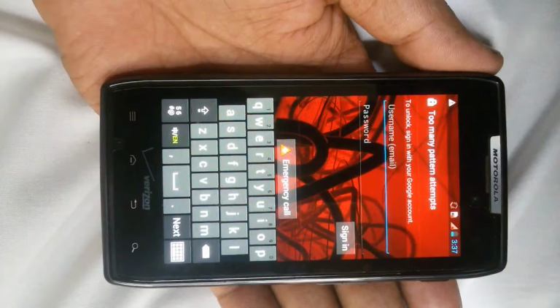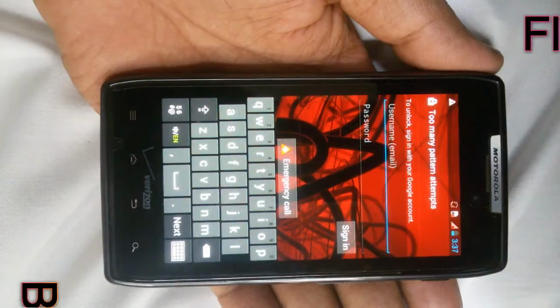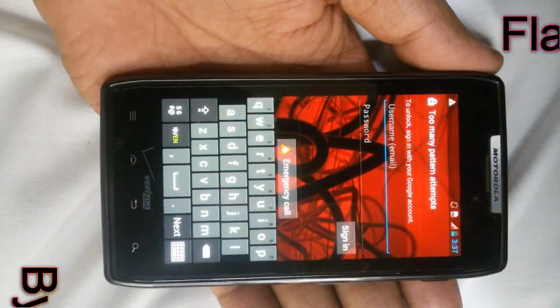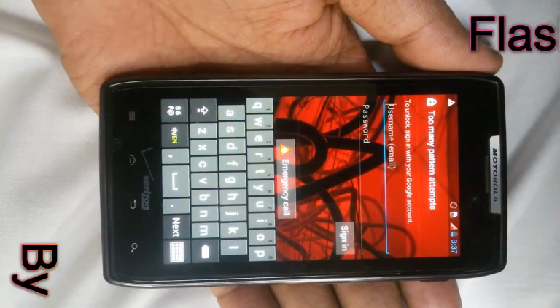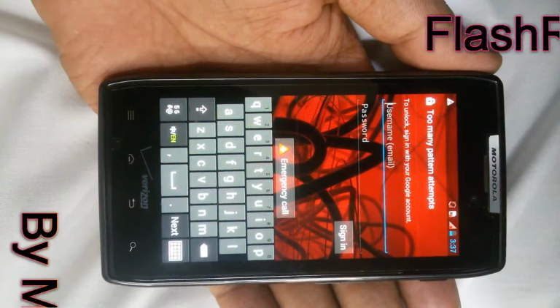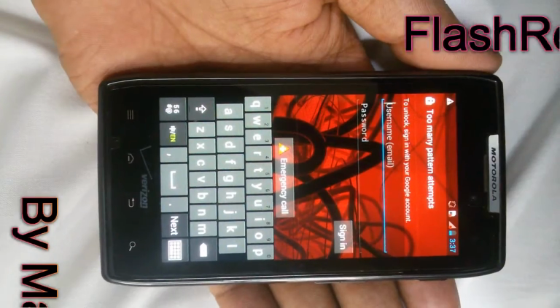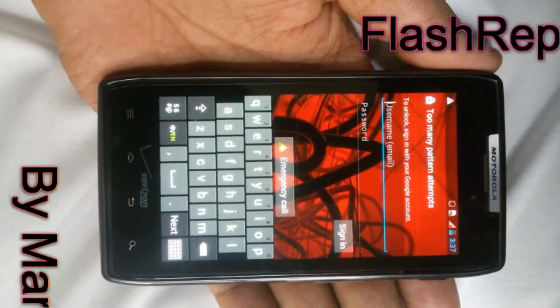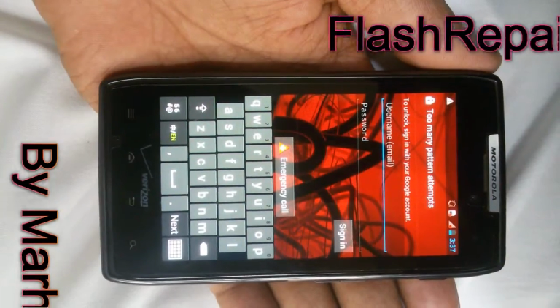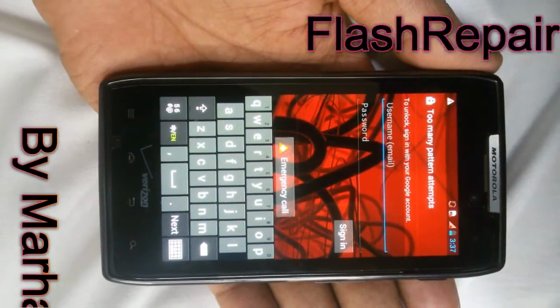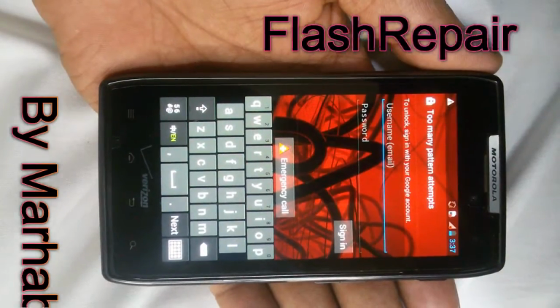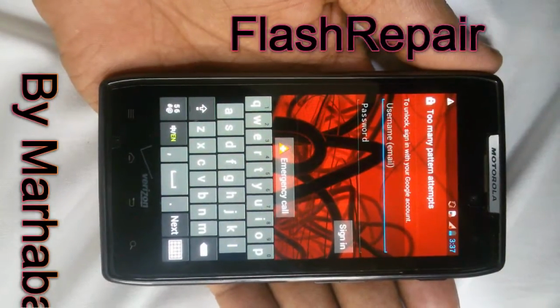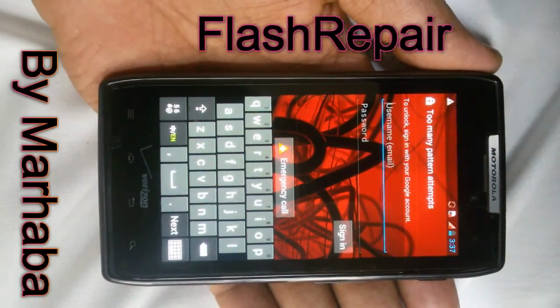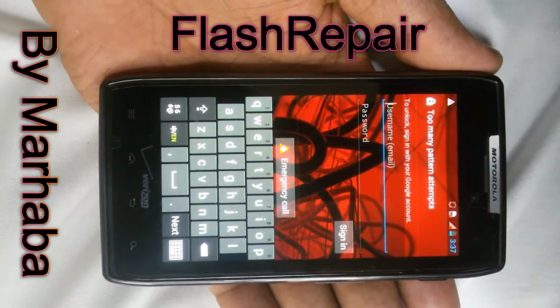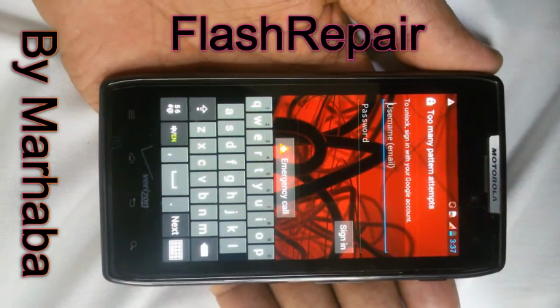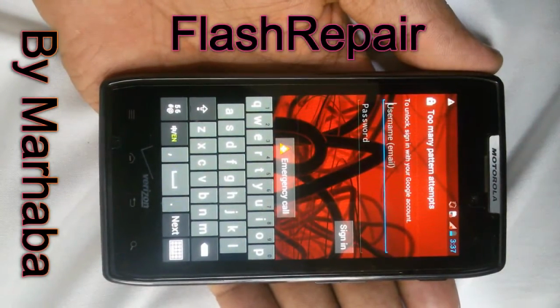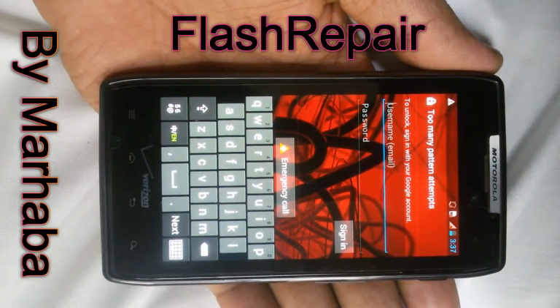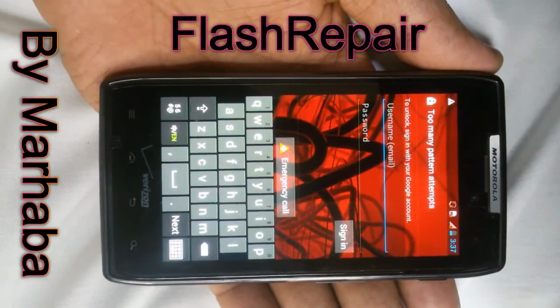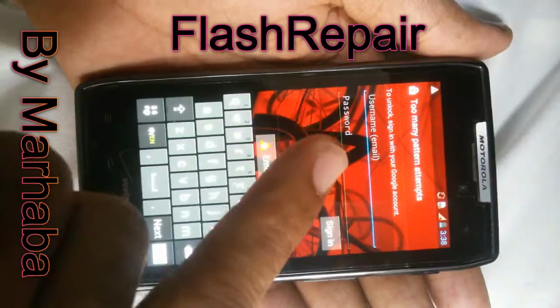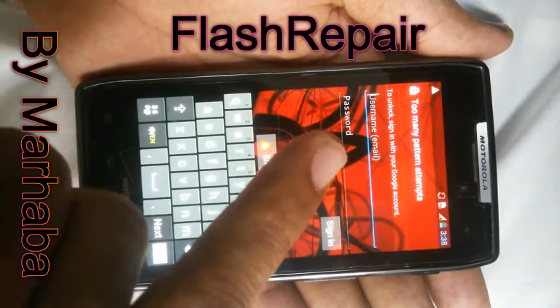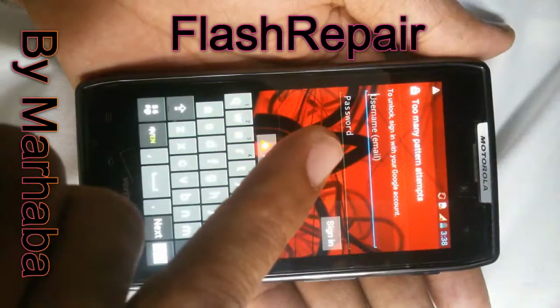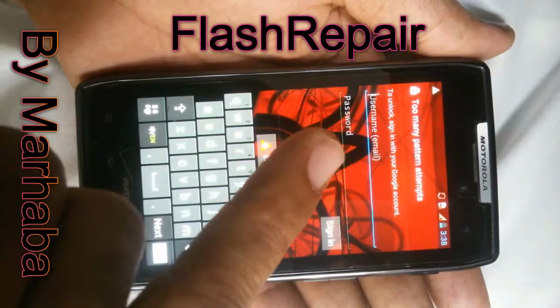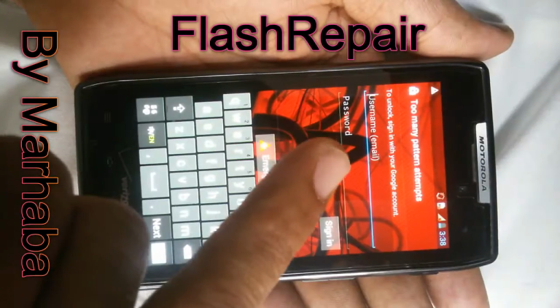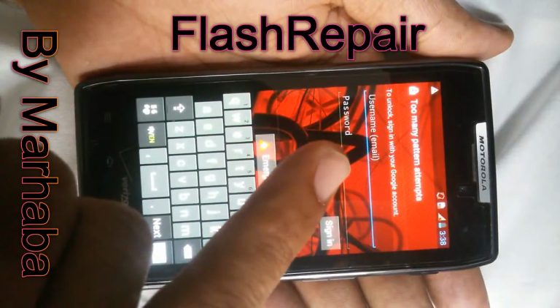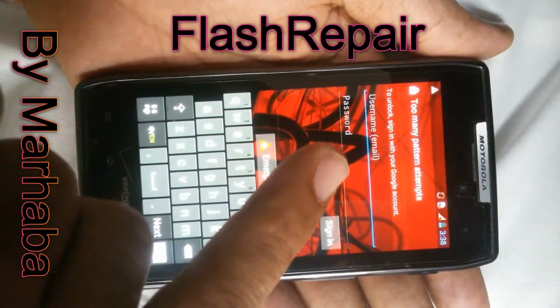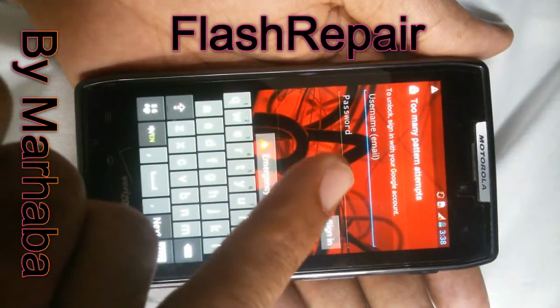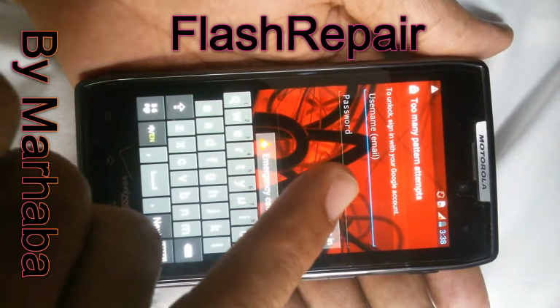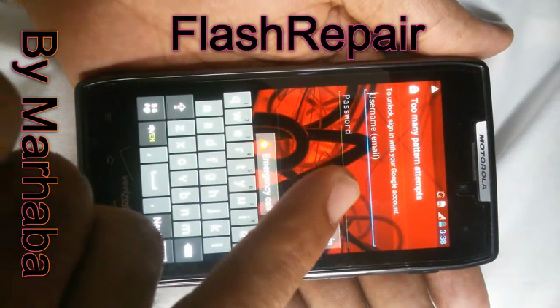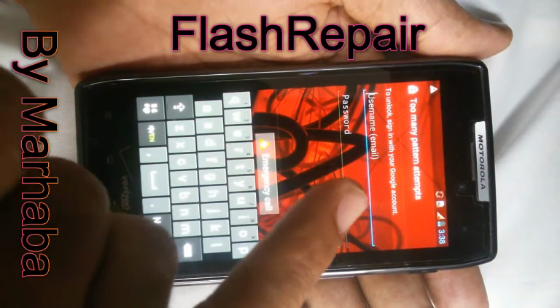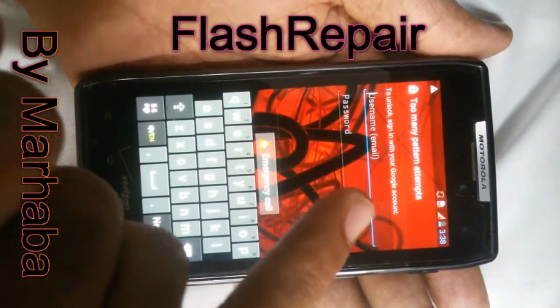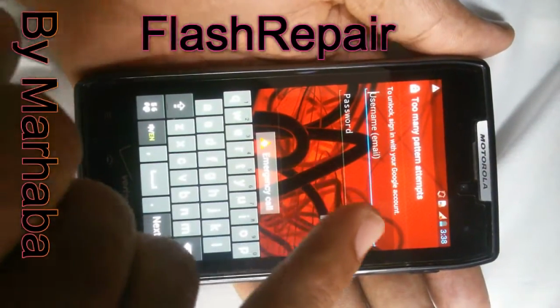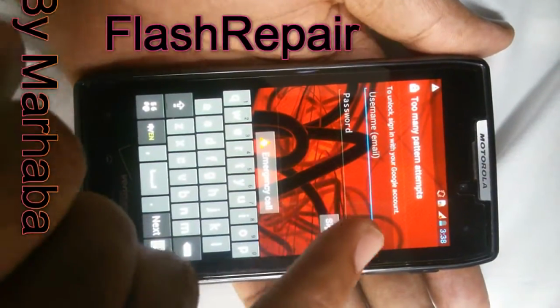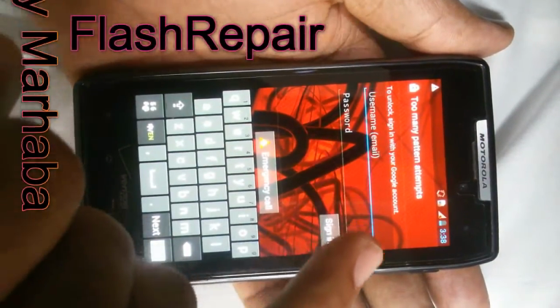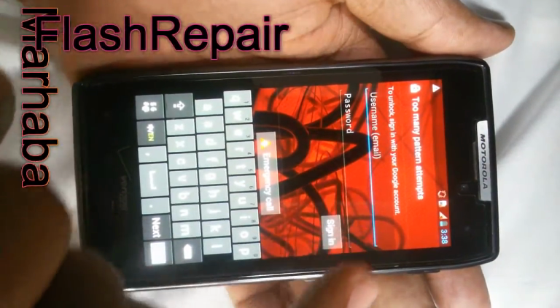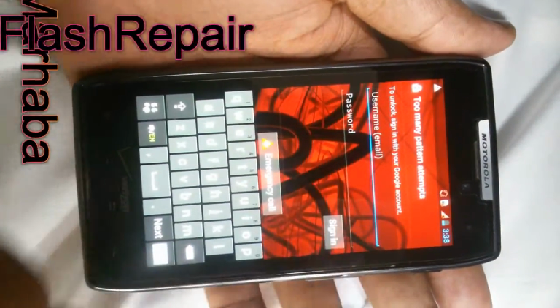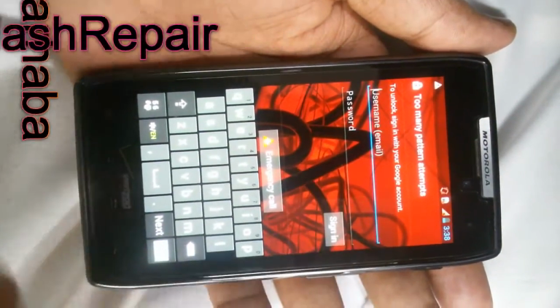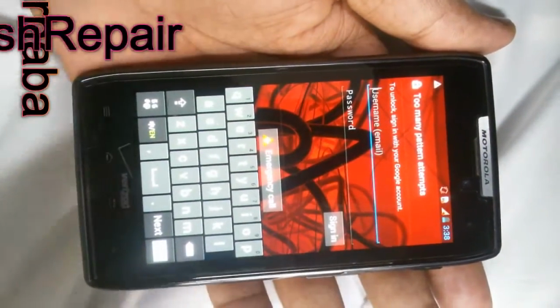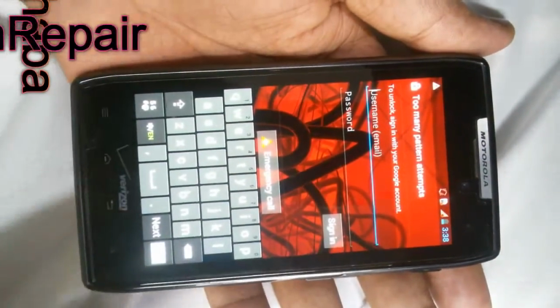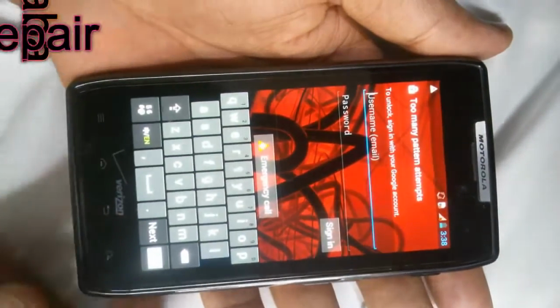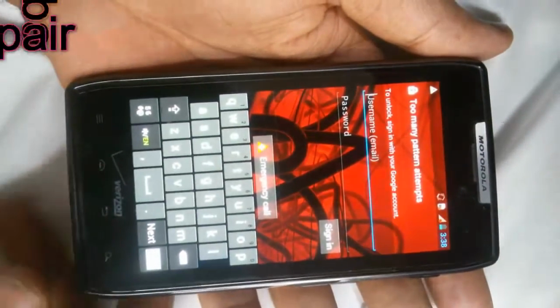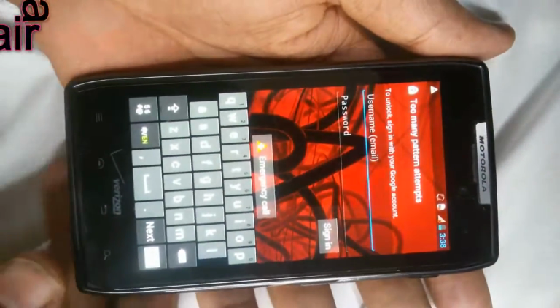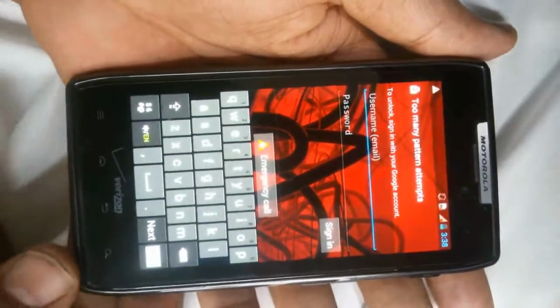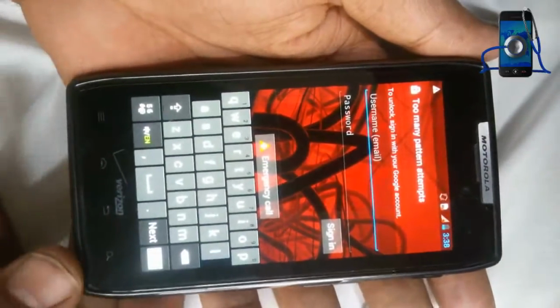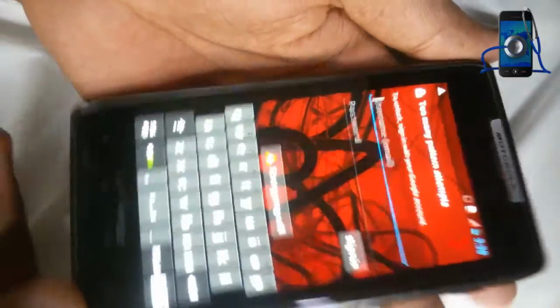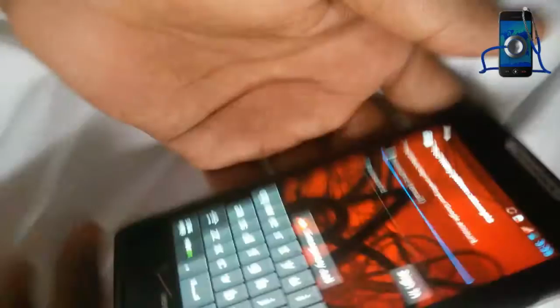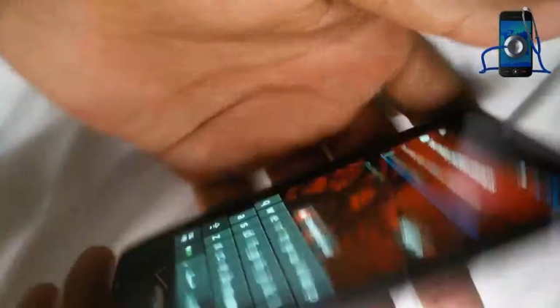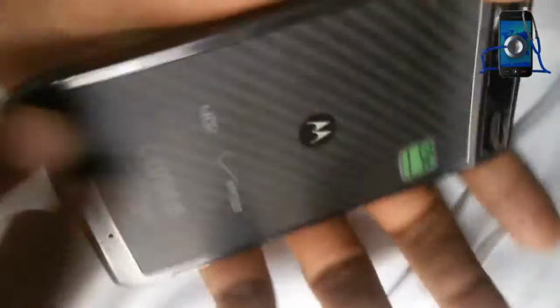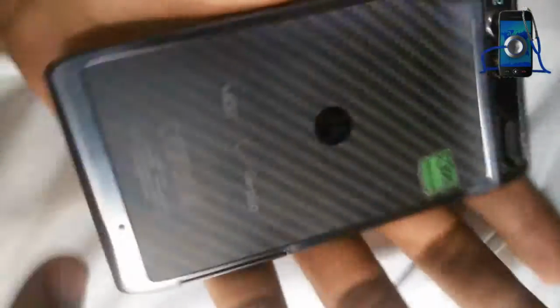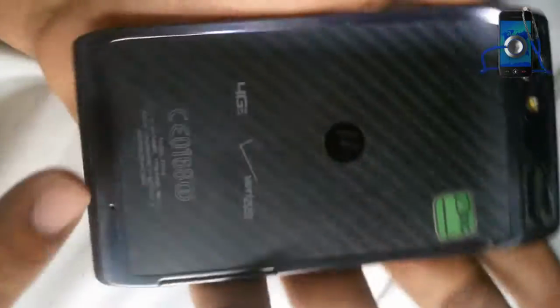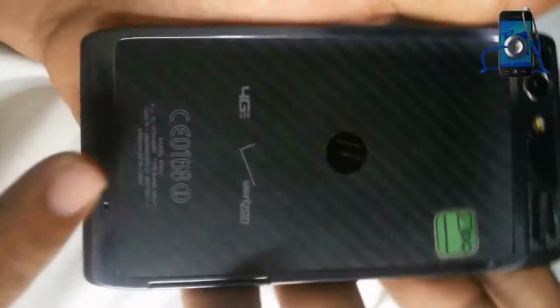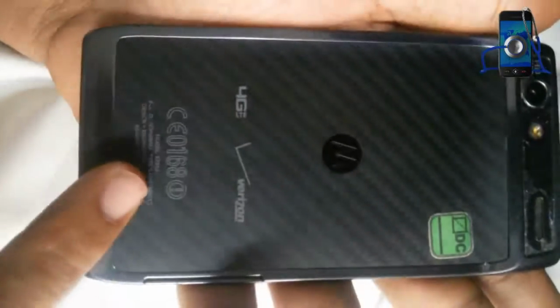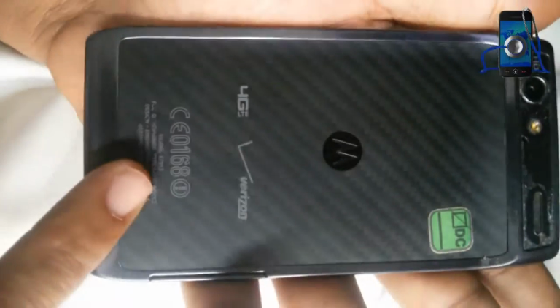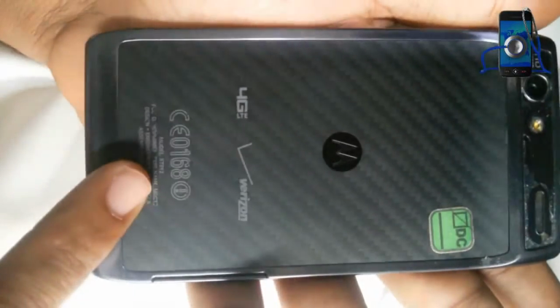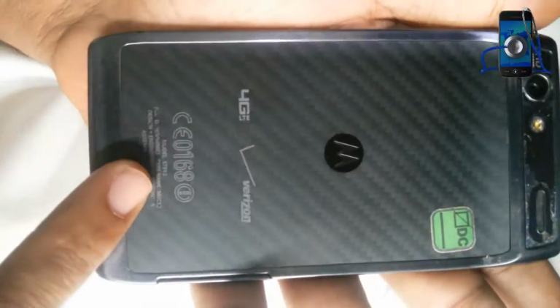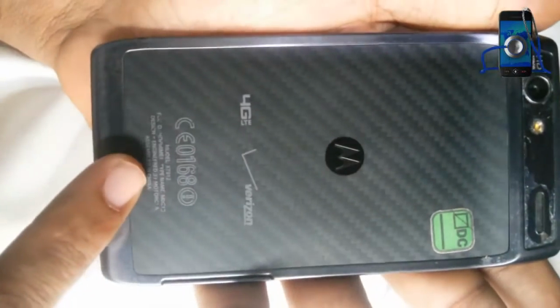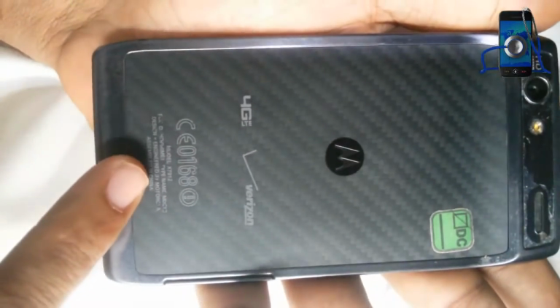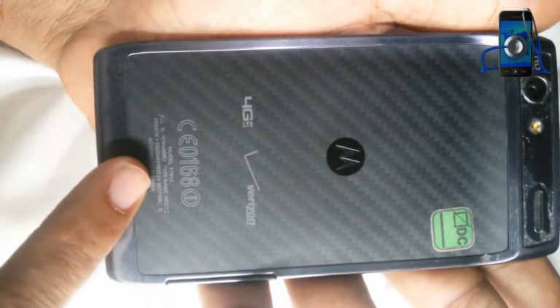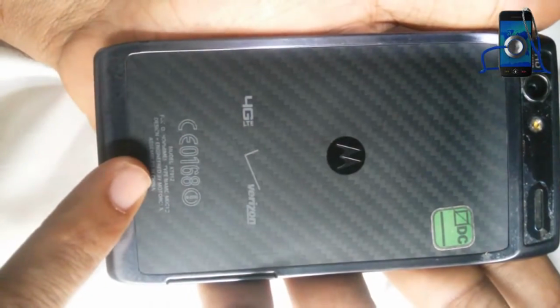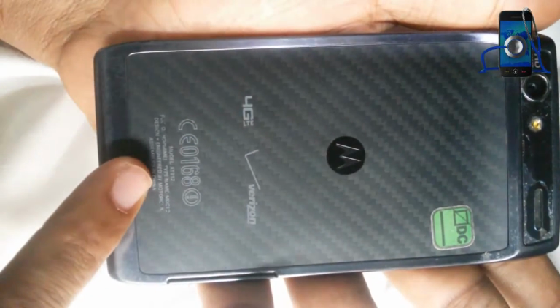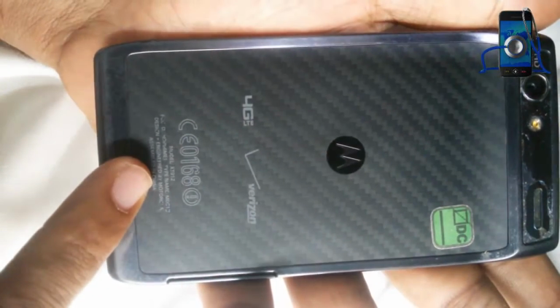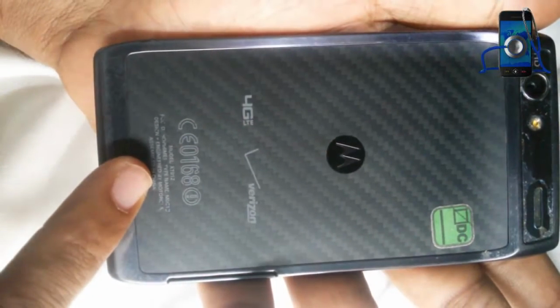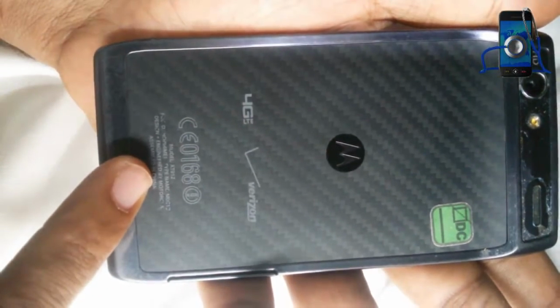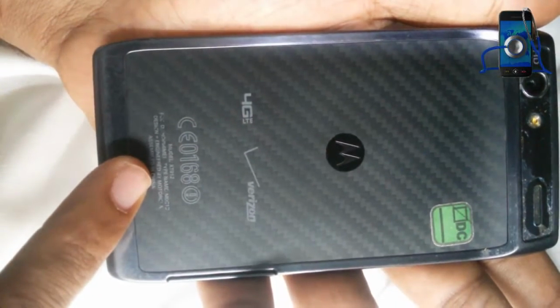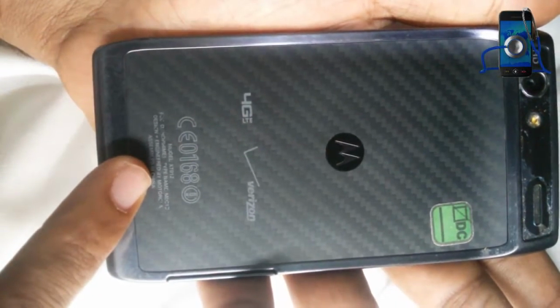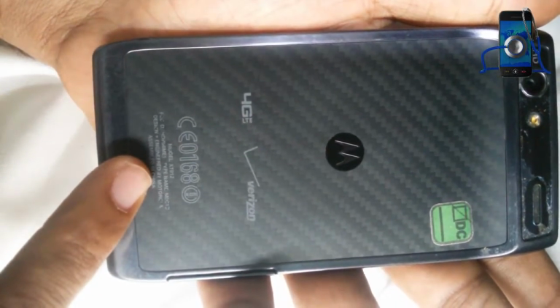Hi guys, today we will see how to break Google account from Motorola XT912.